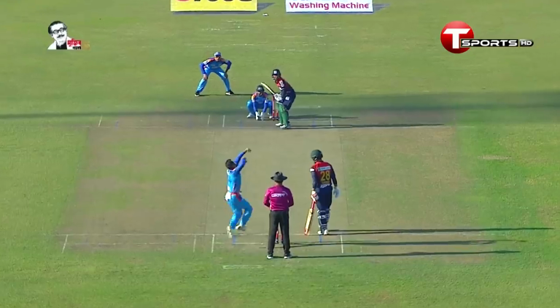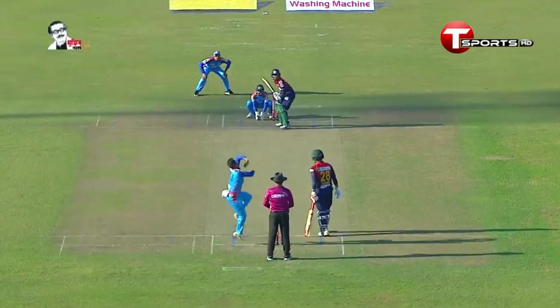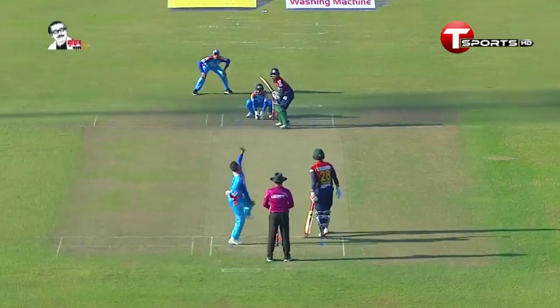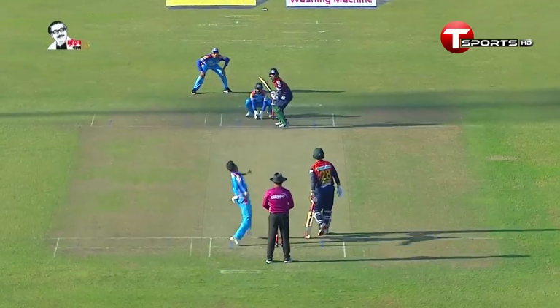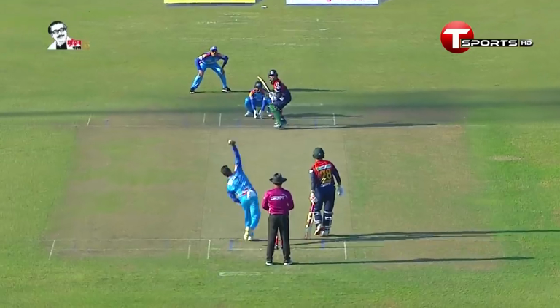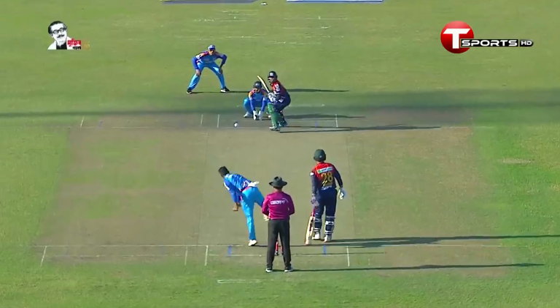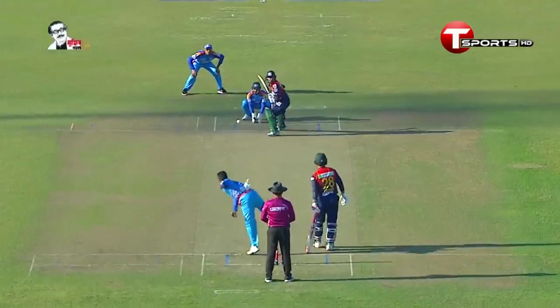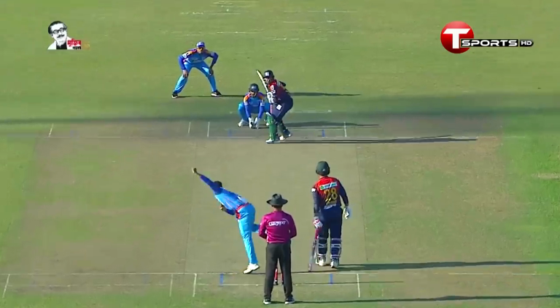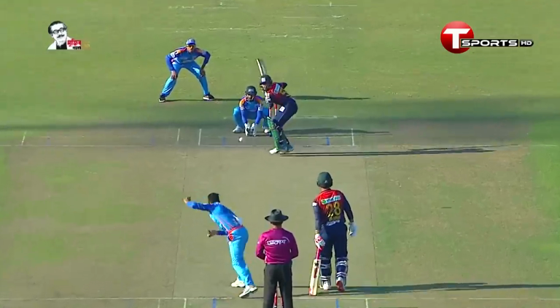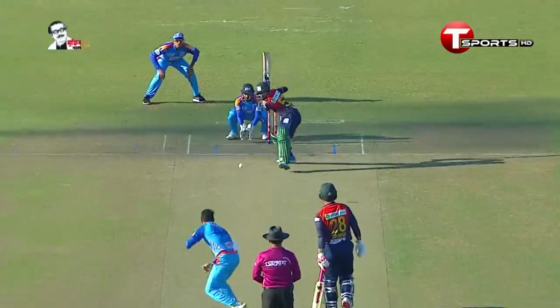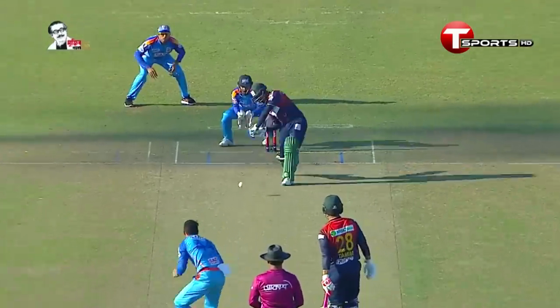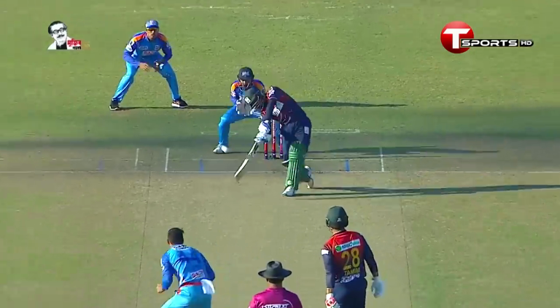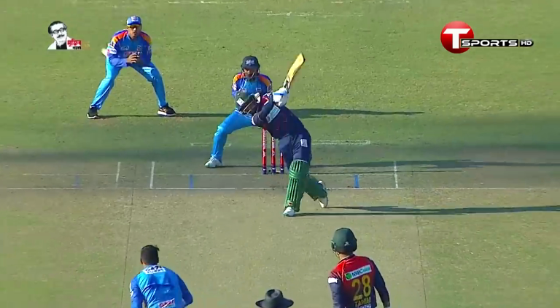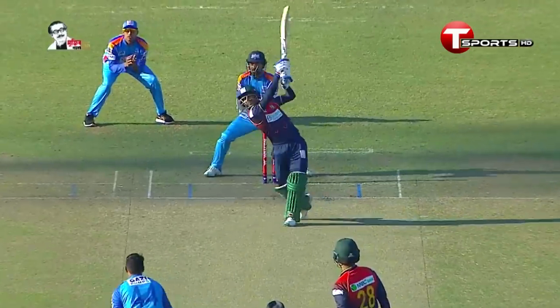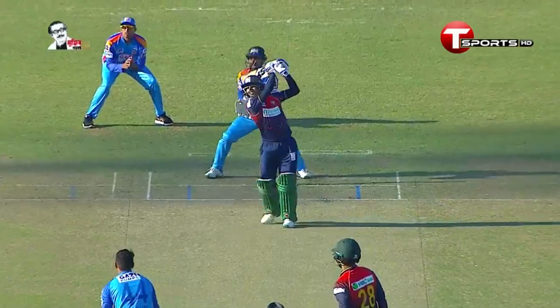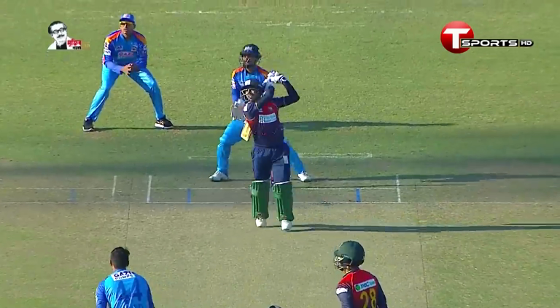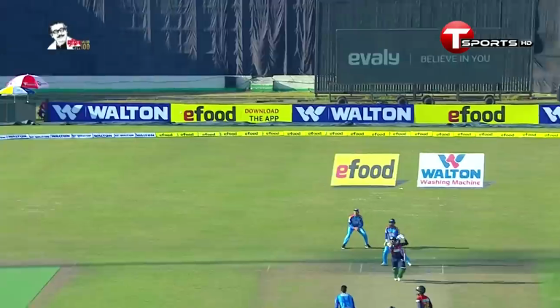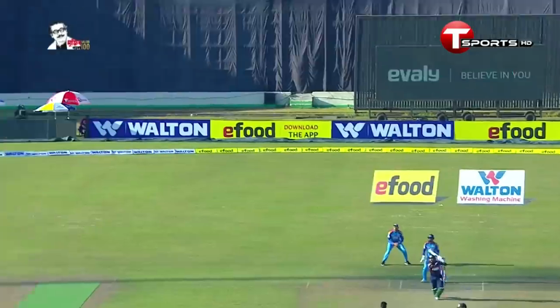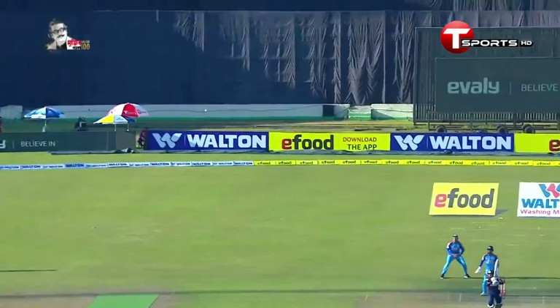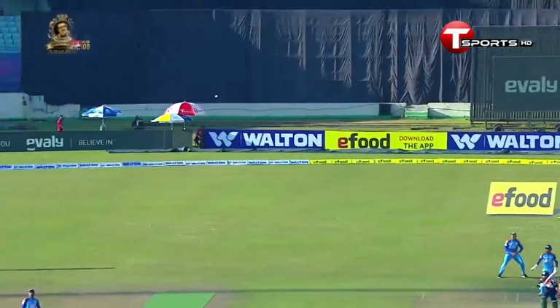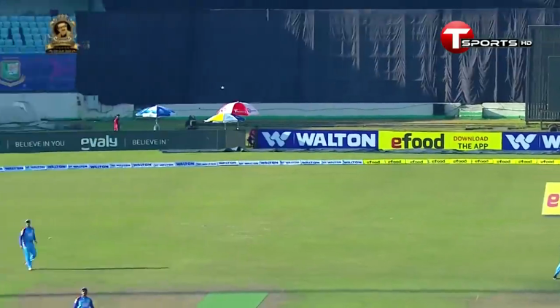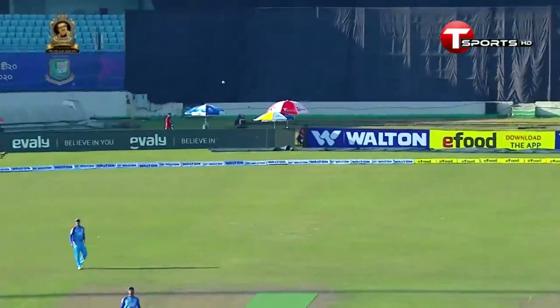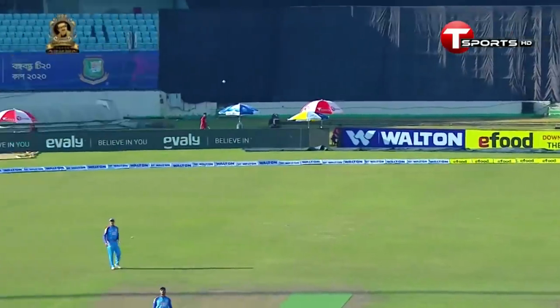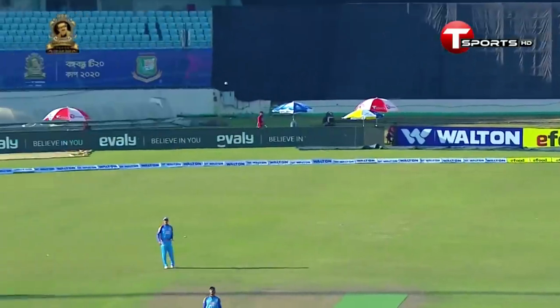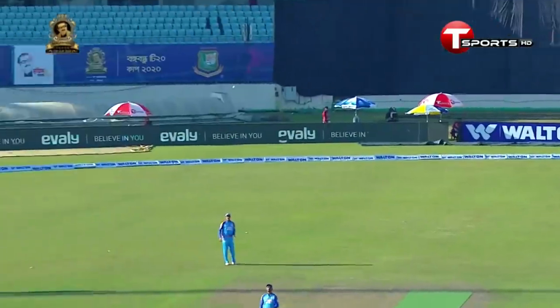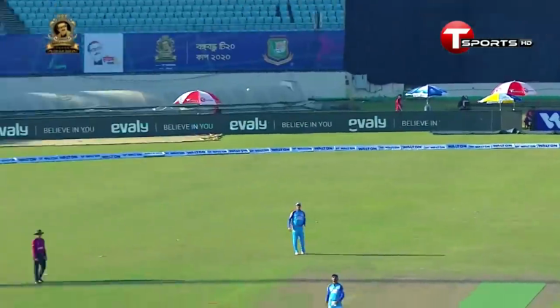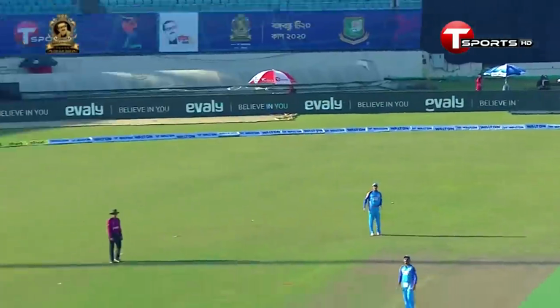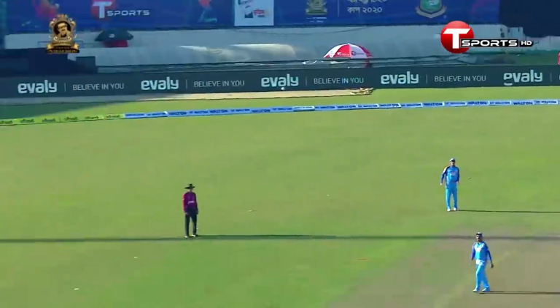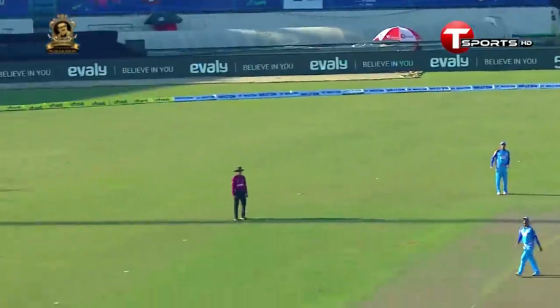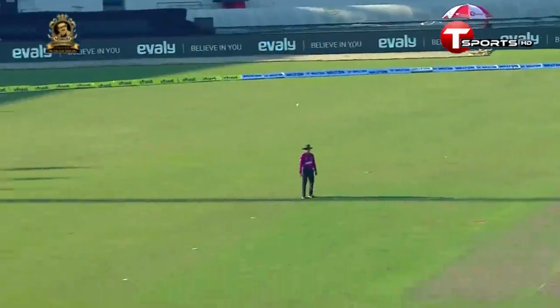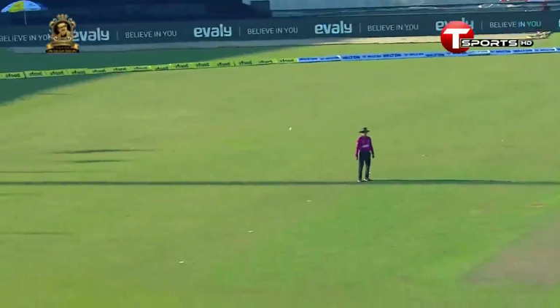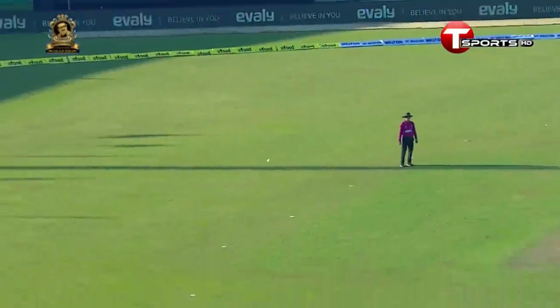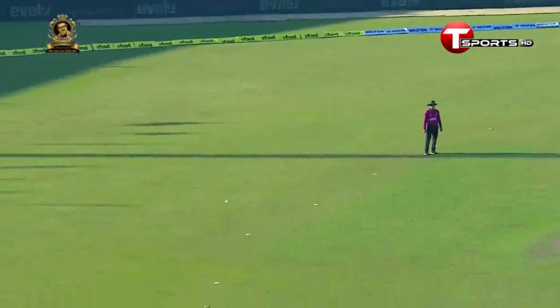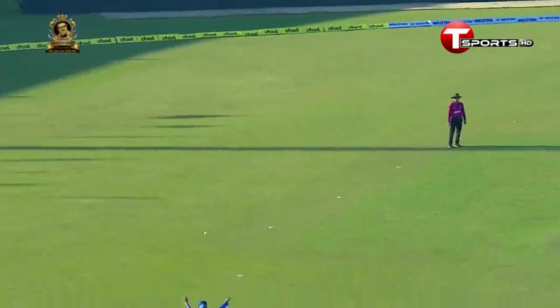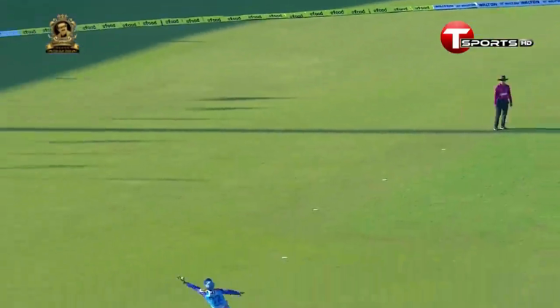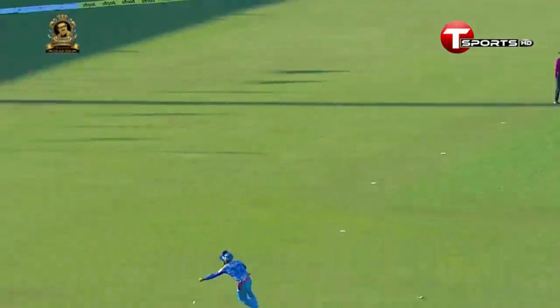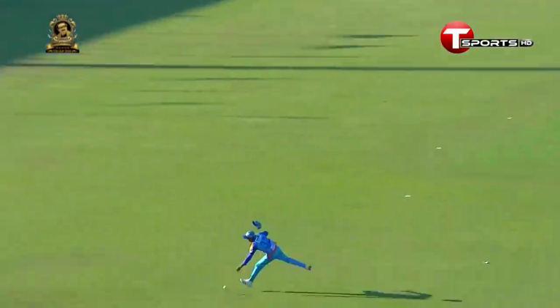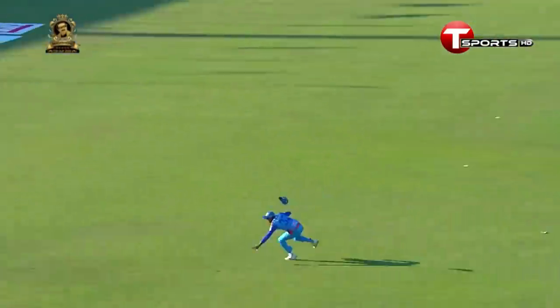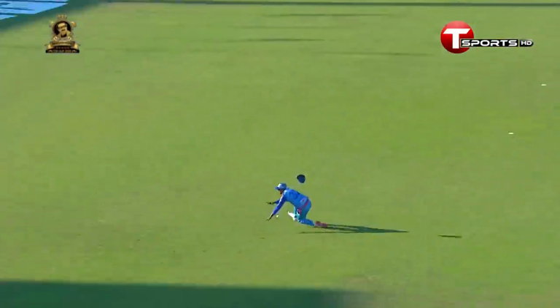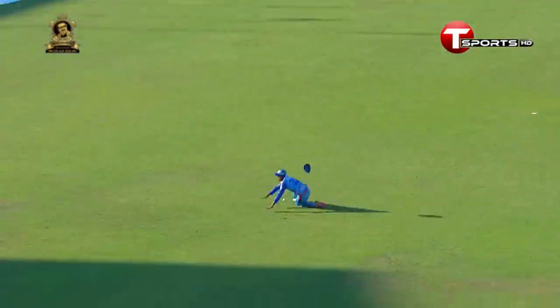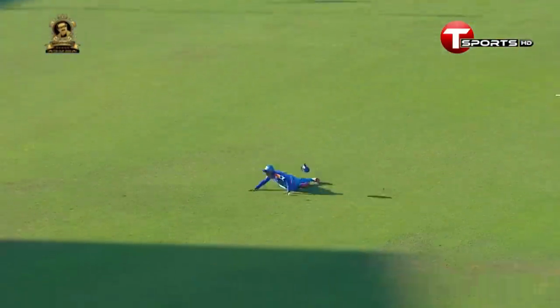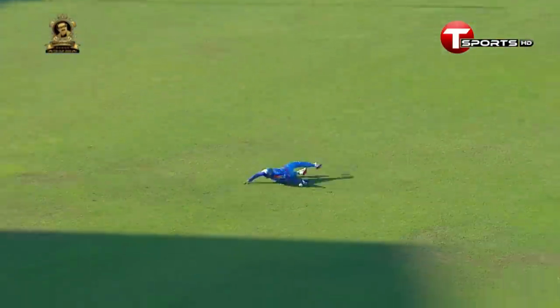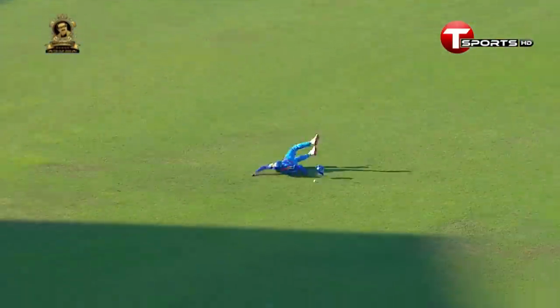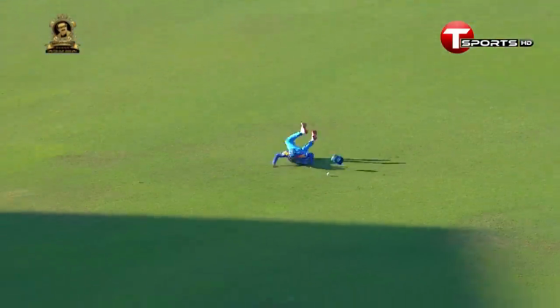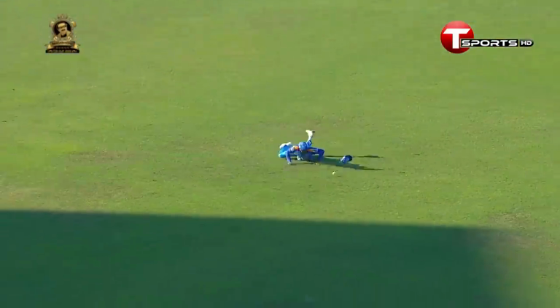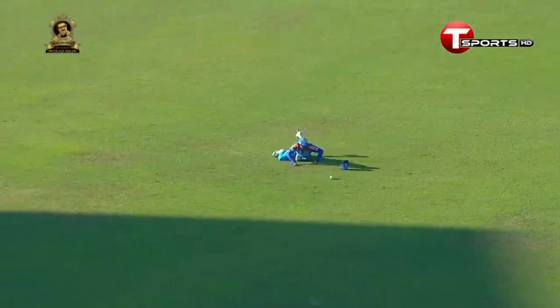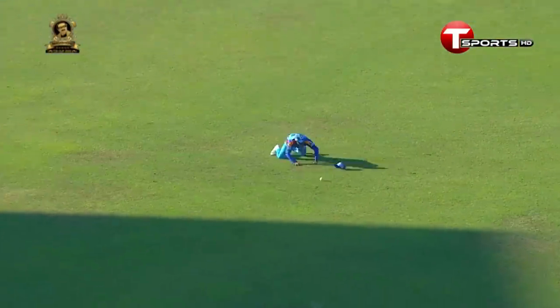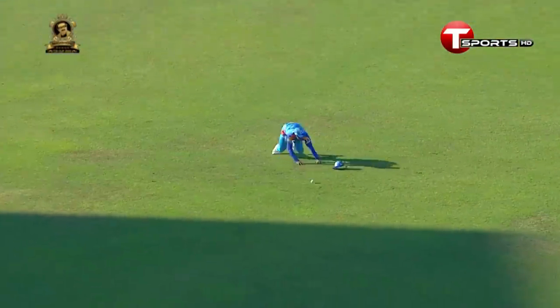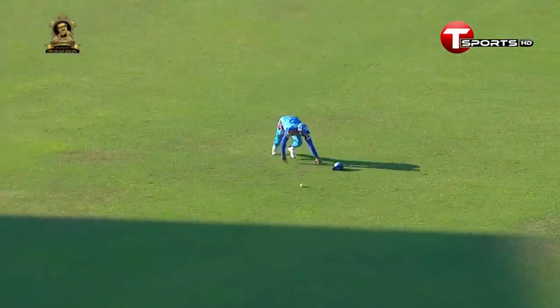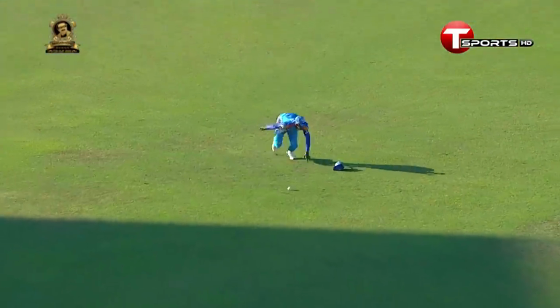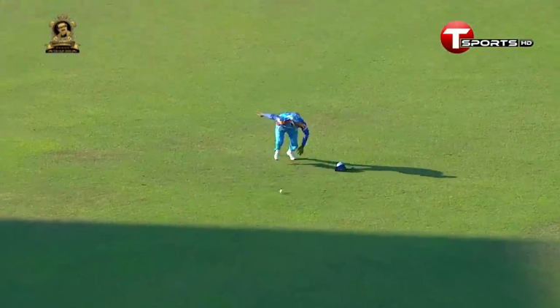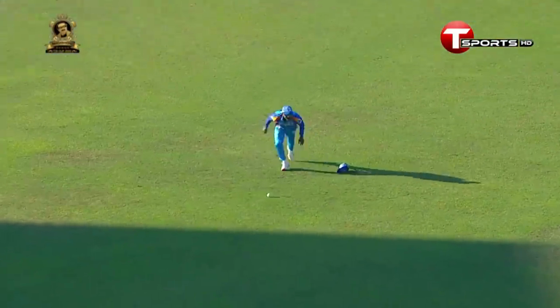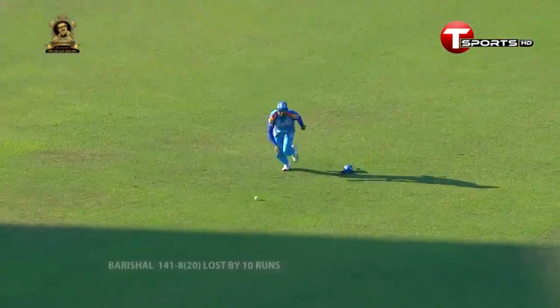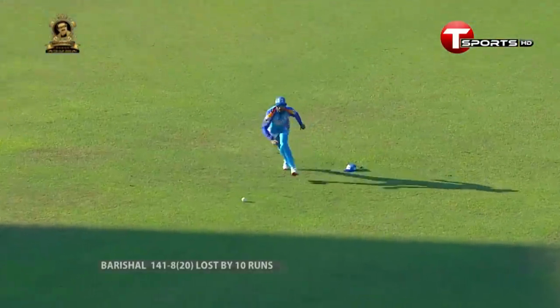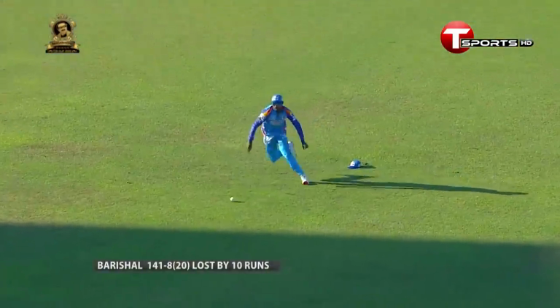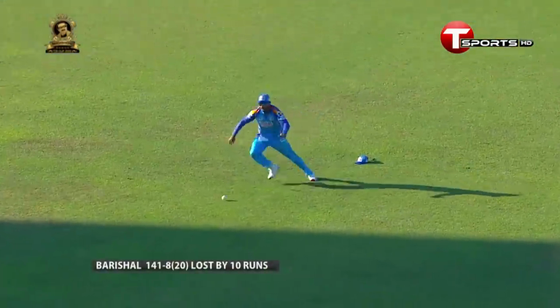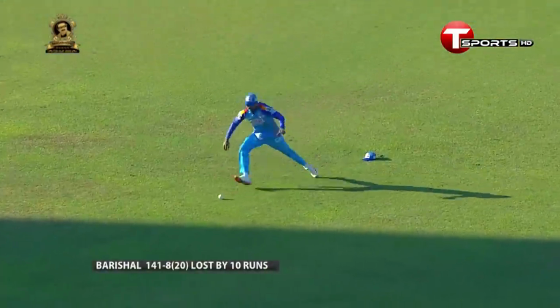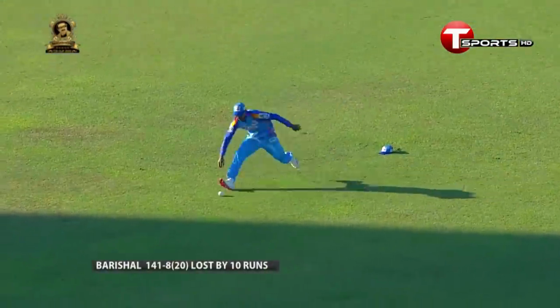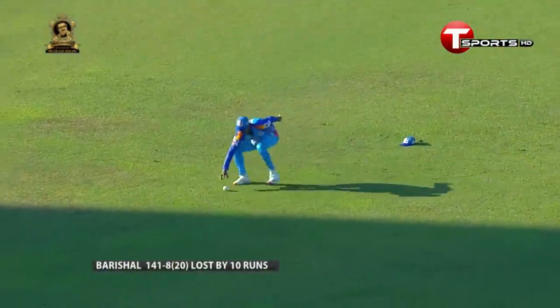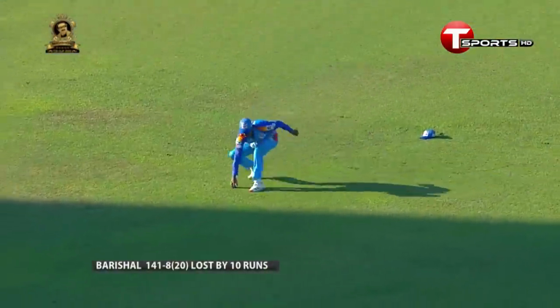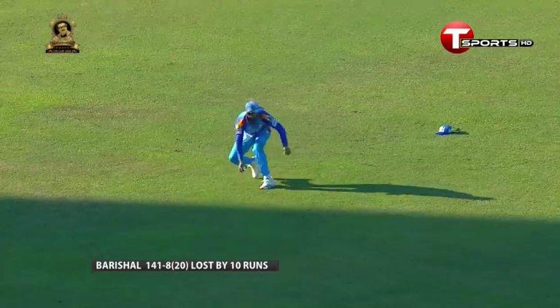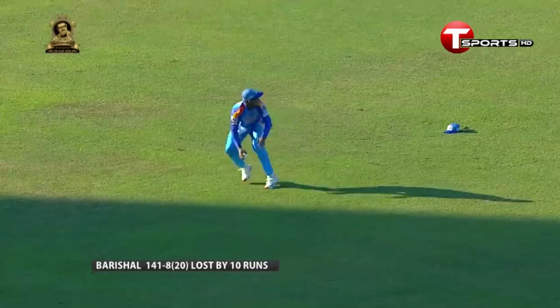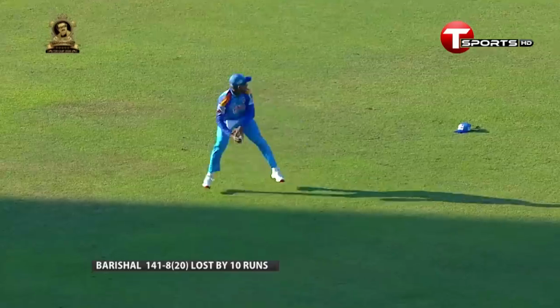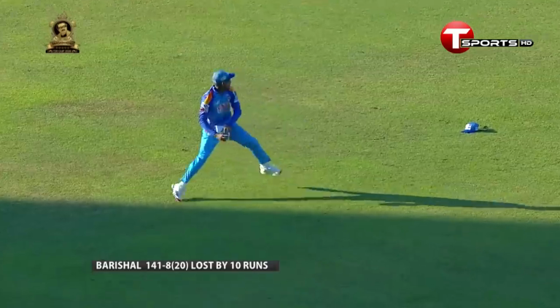Not hit all that well — a little bit of icing on the cake. He came in and hit two boundaries. Now let's look at the batting highlights.